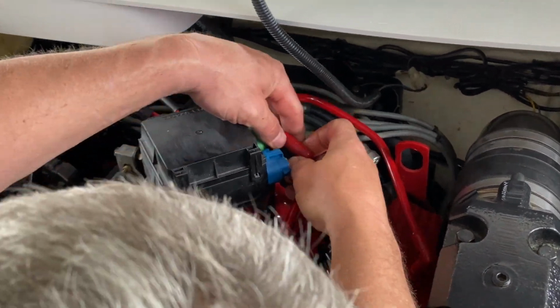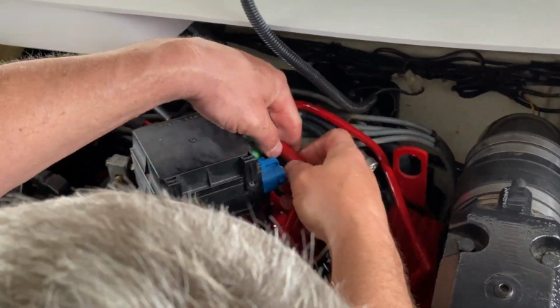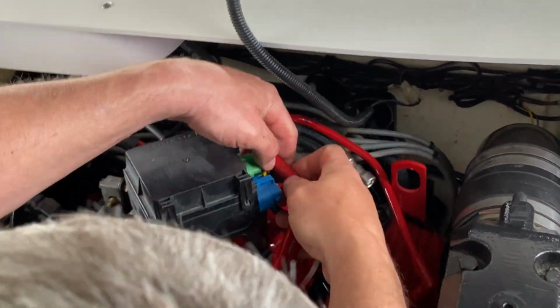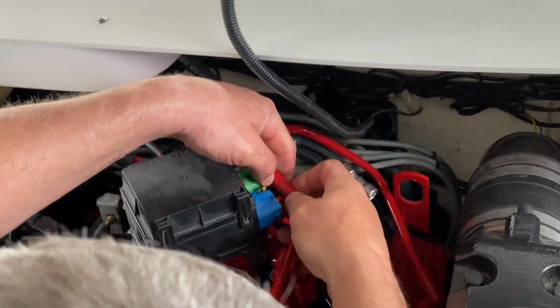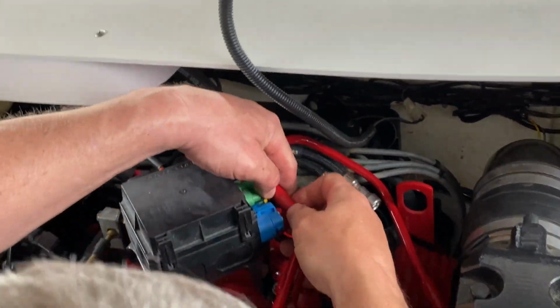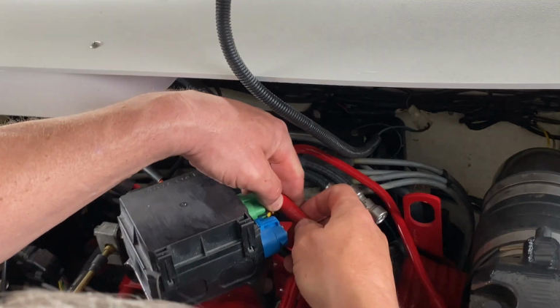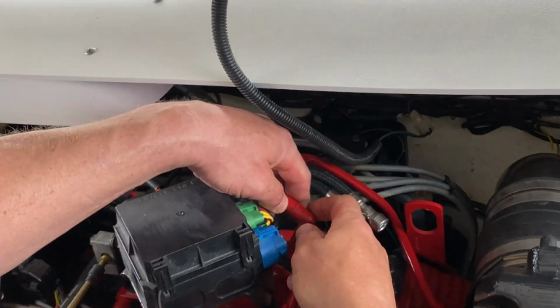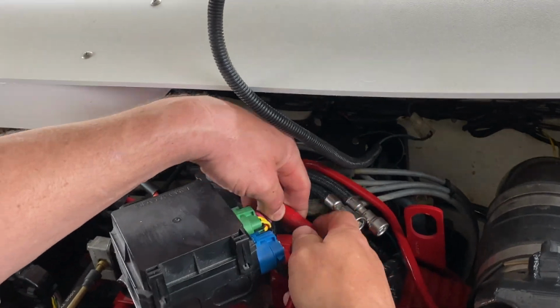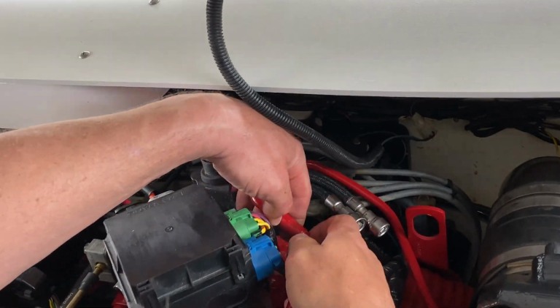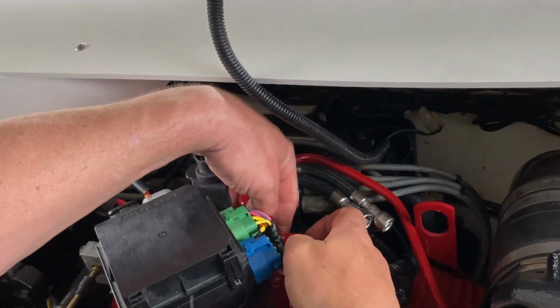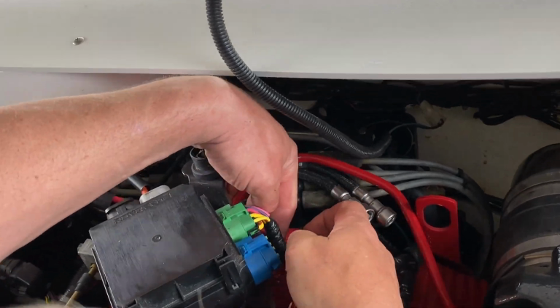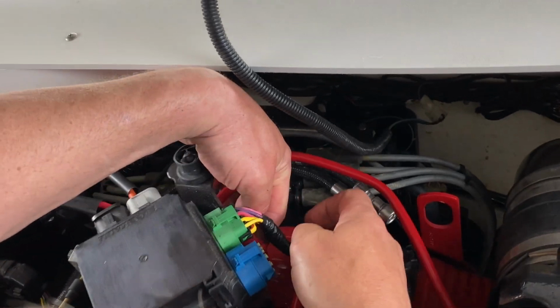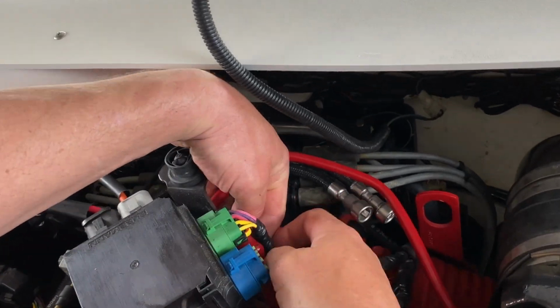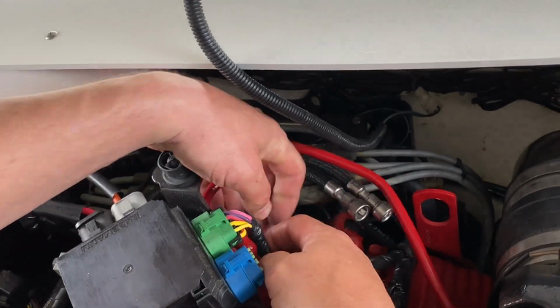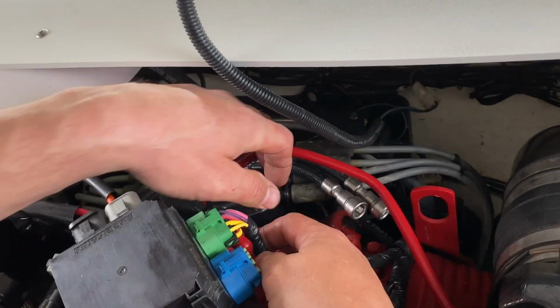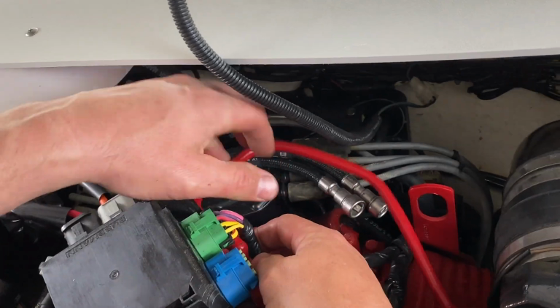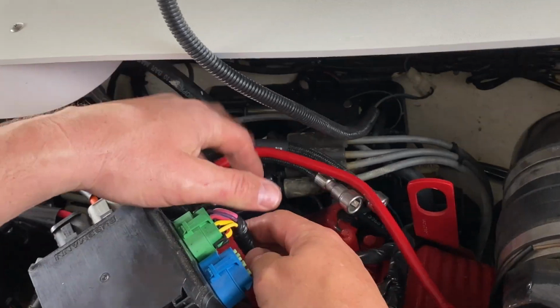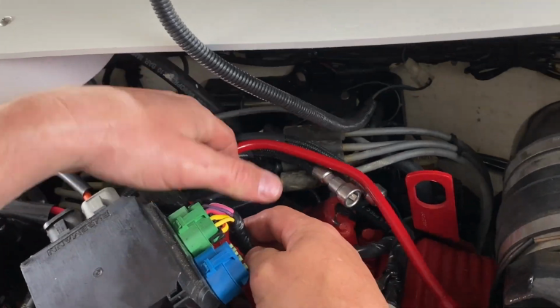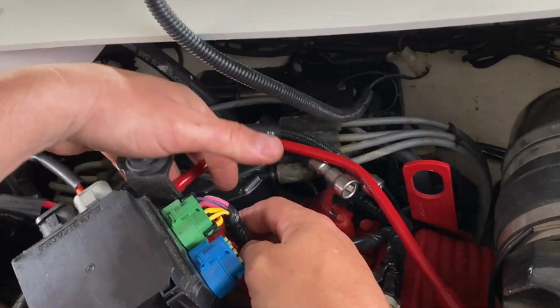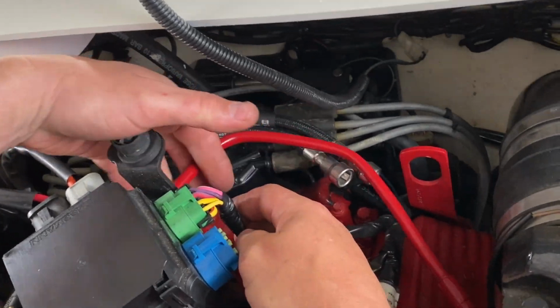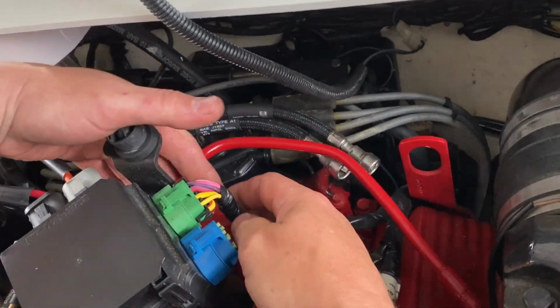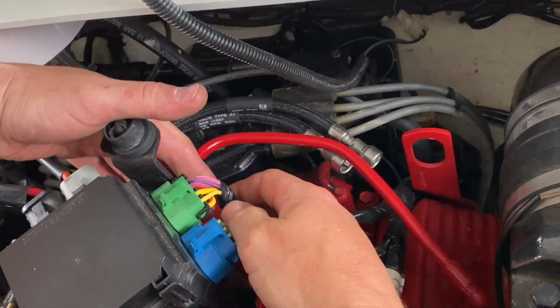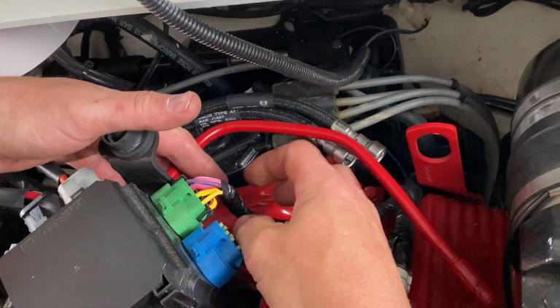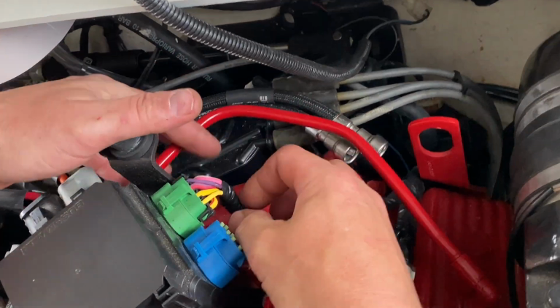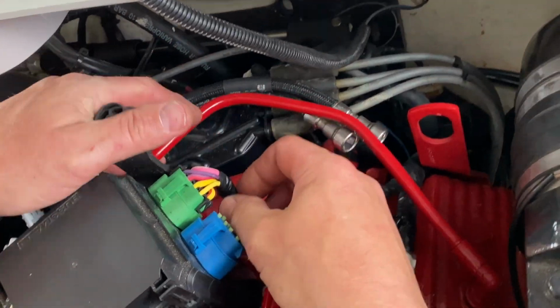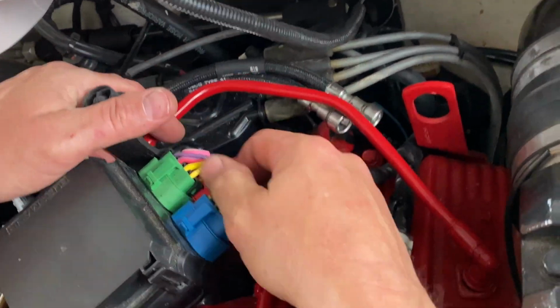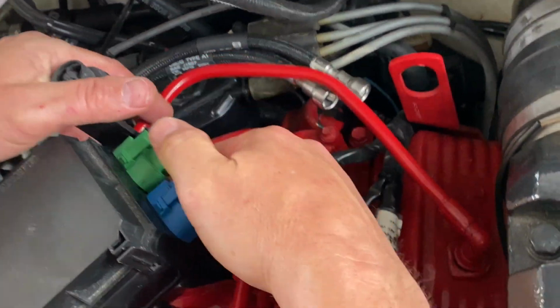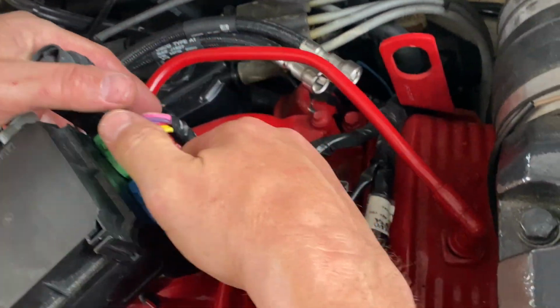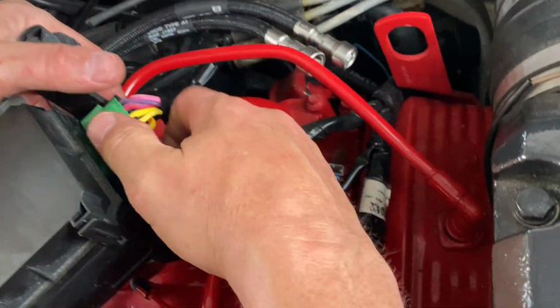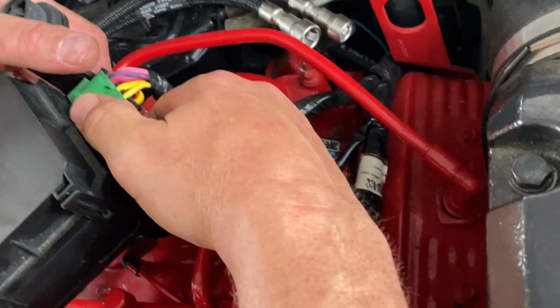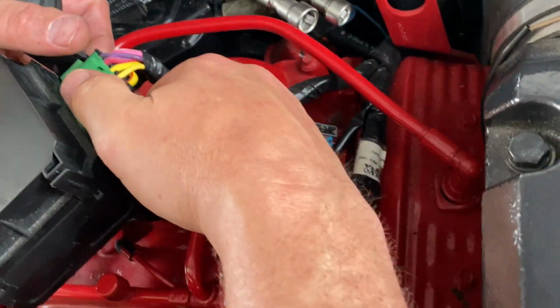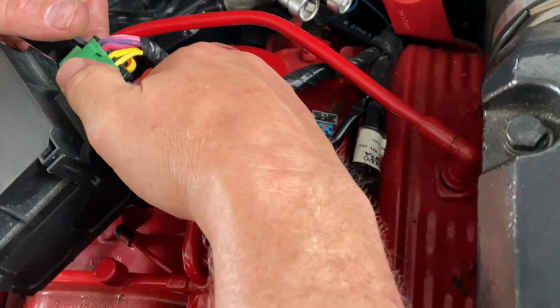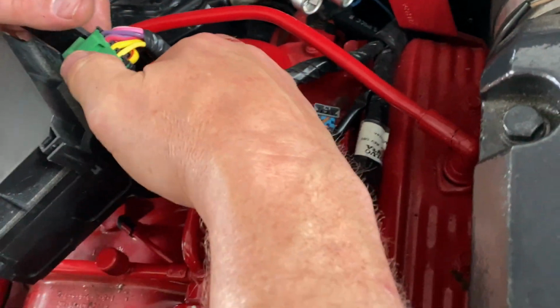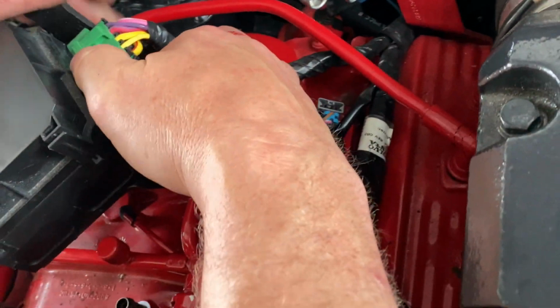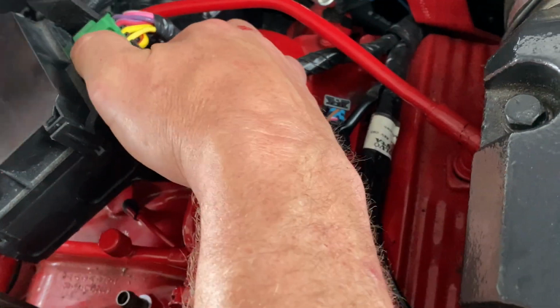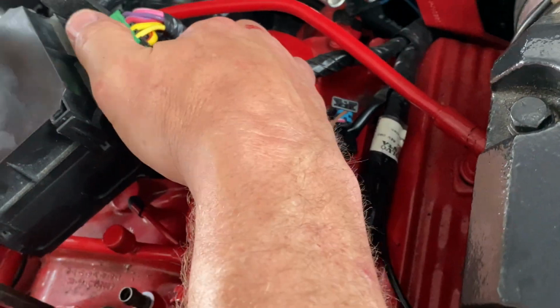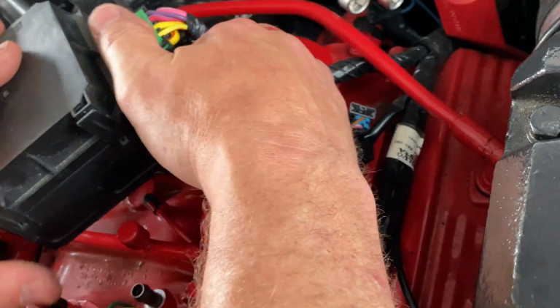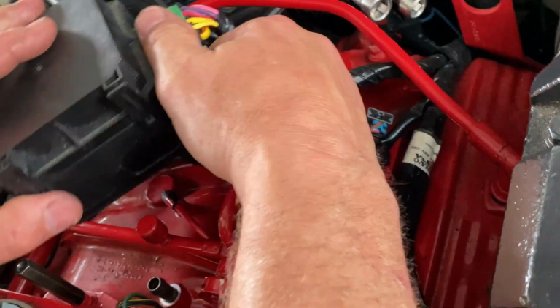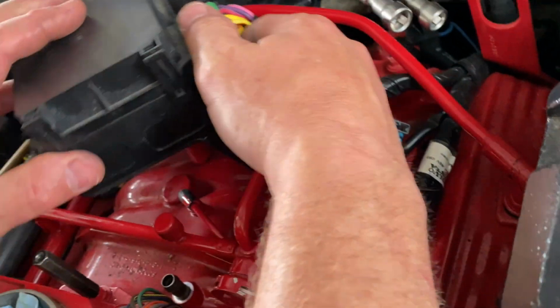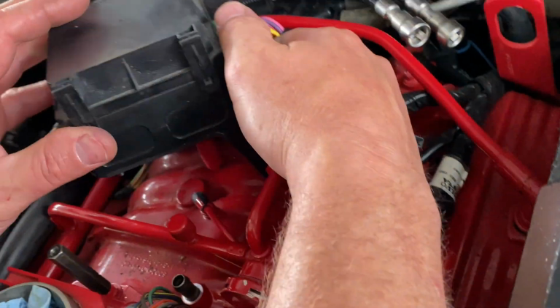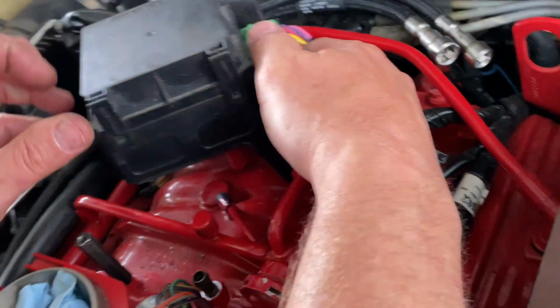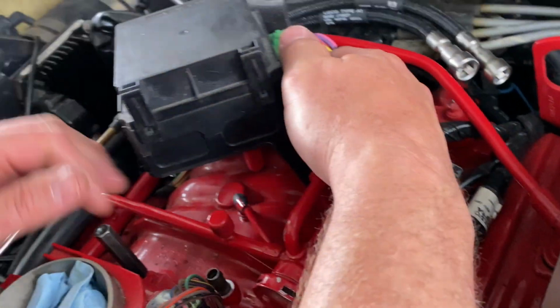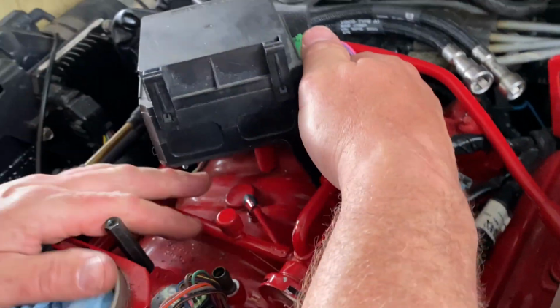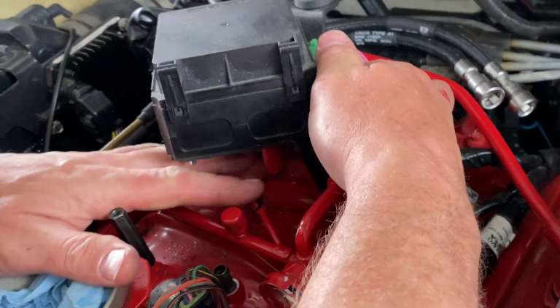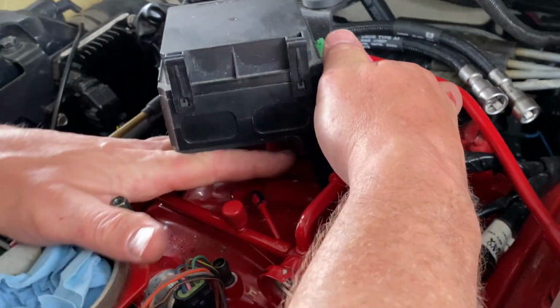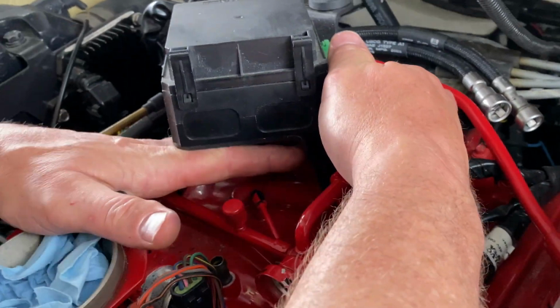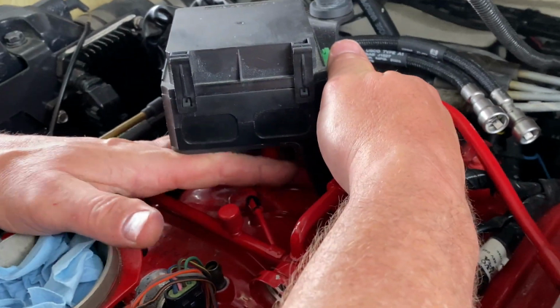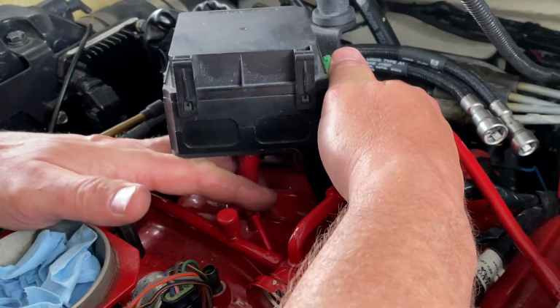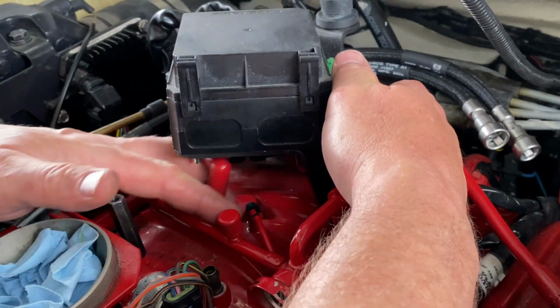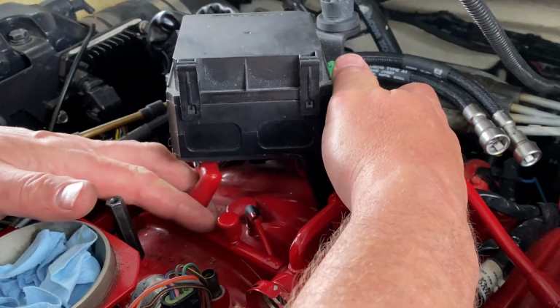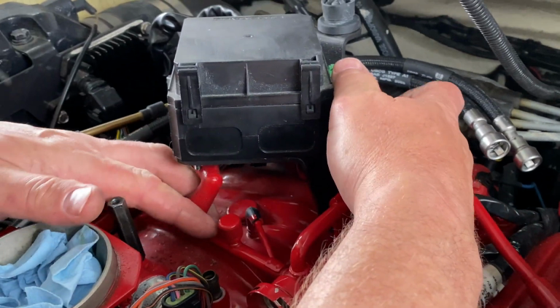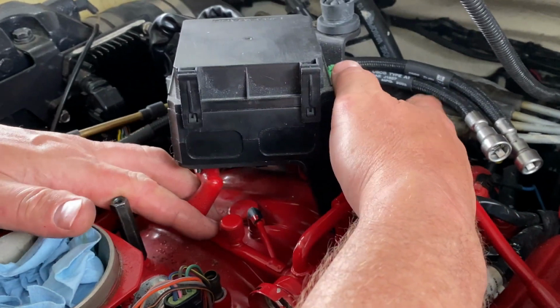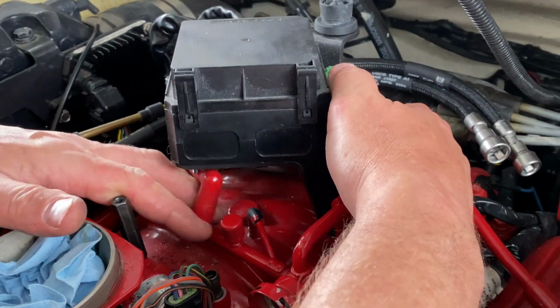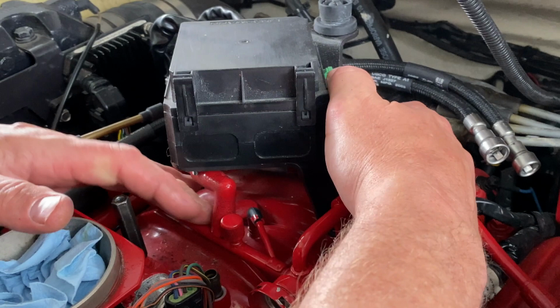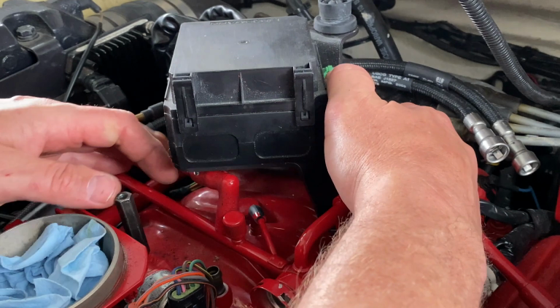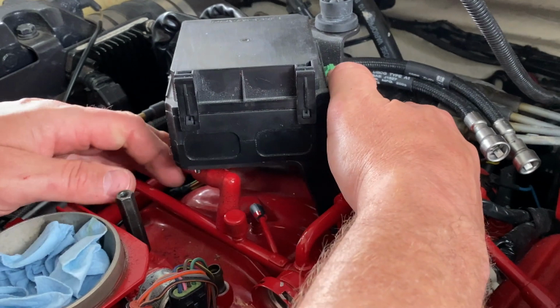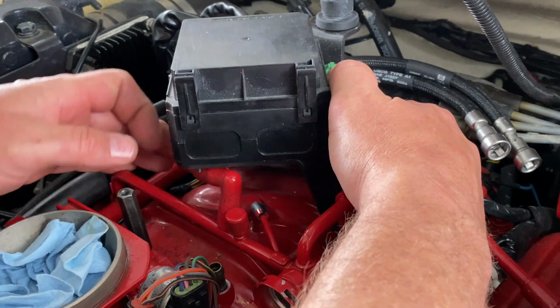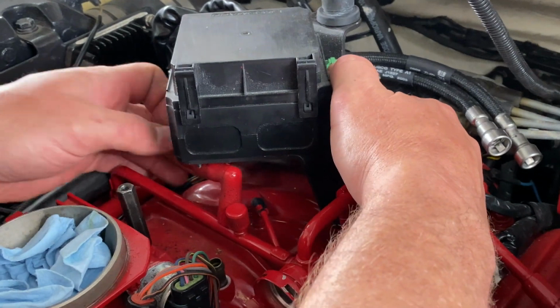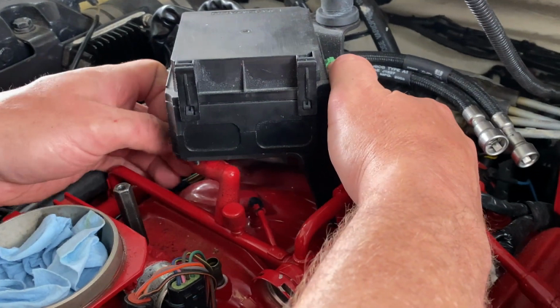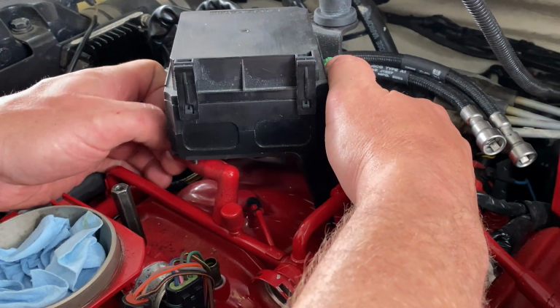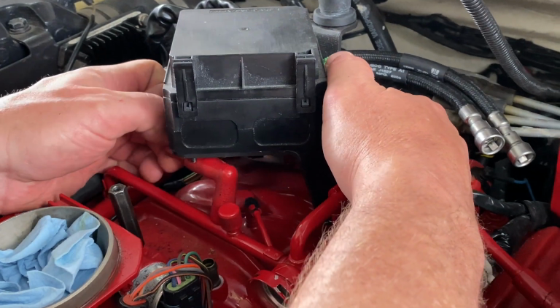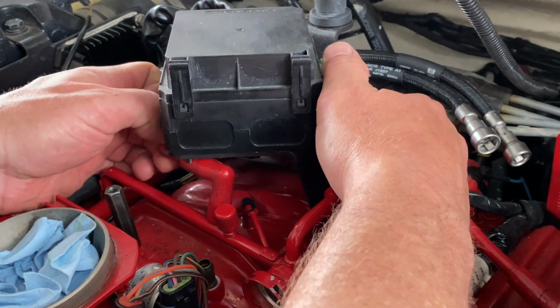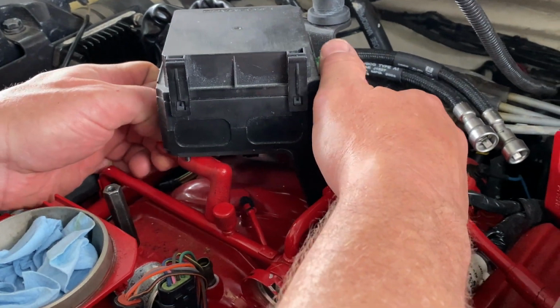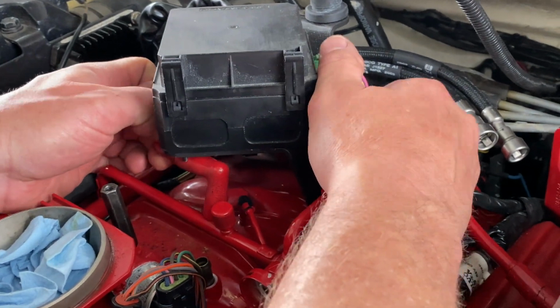Before we get that too far in, let's tuck this in and get this plug in.